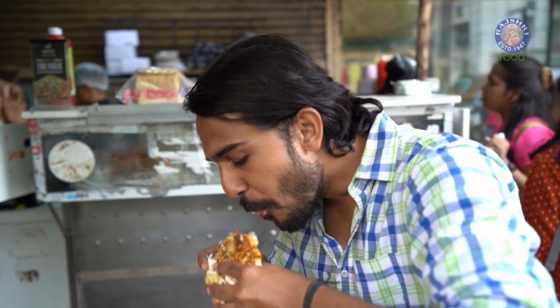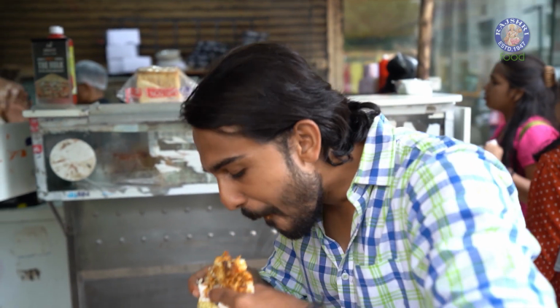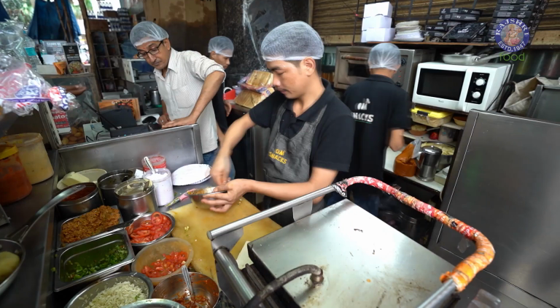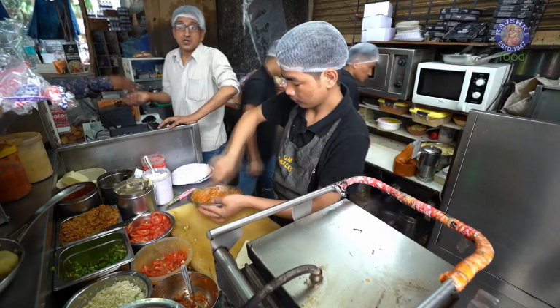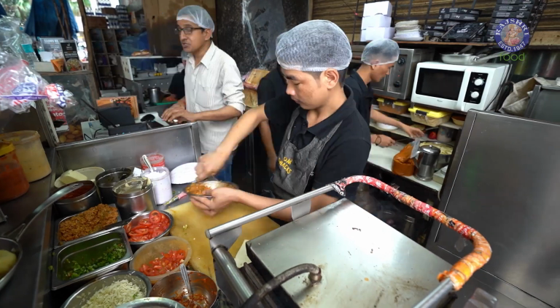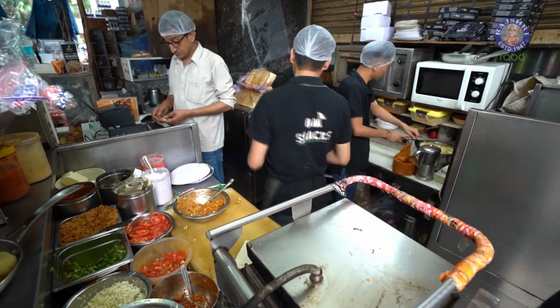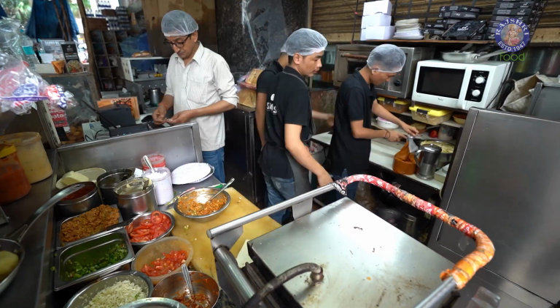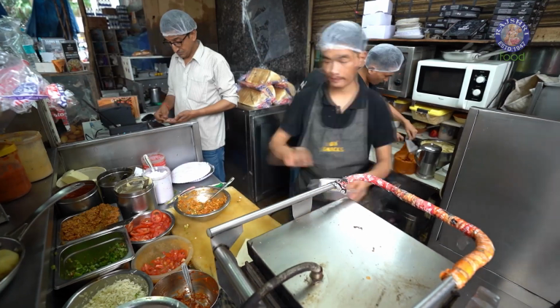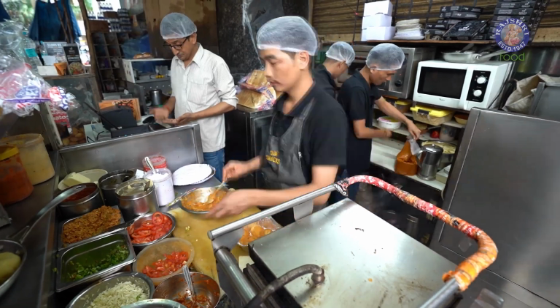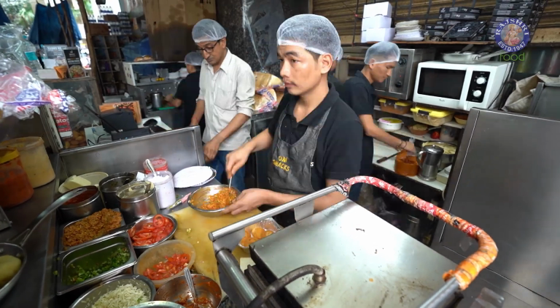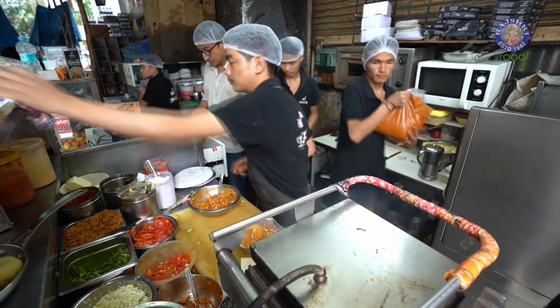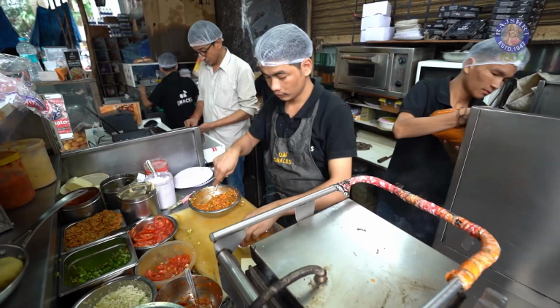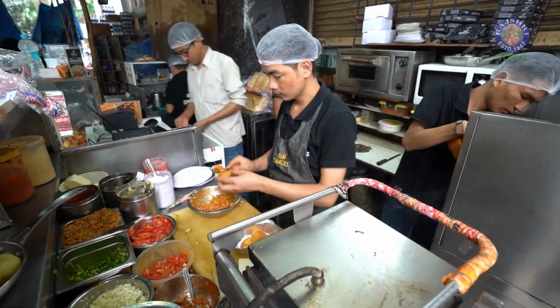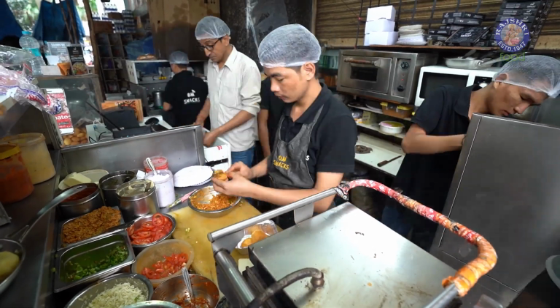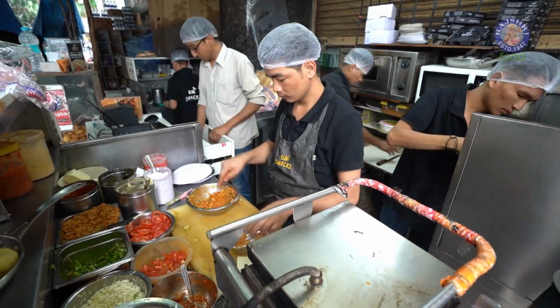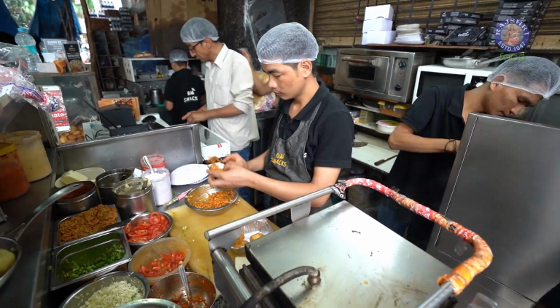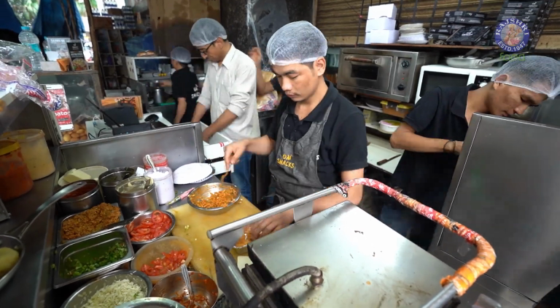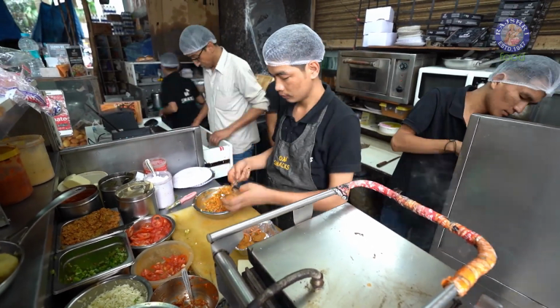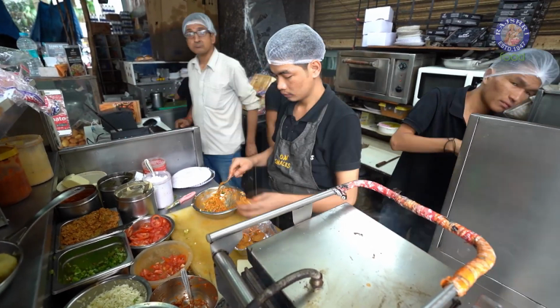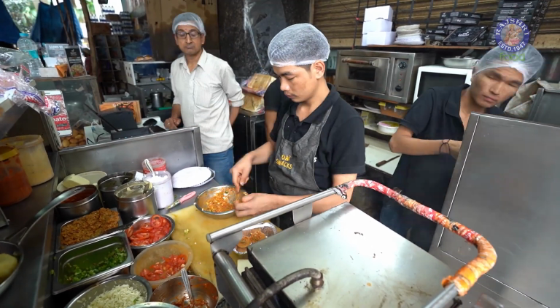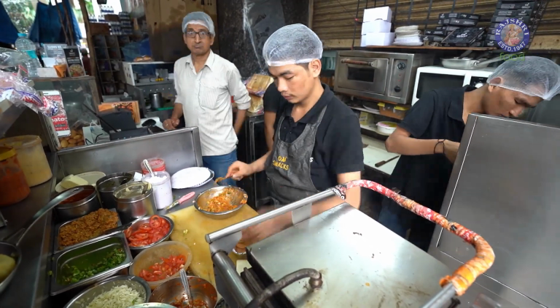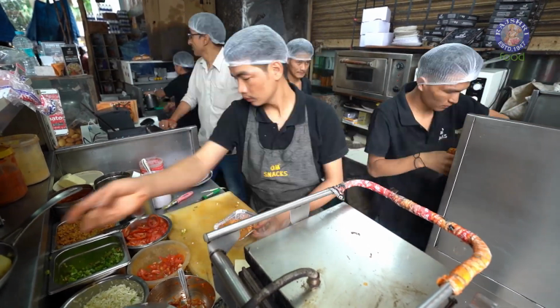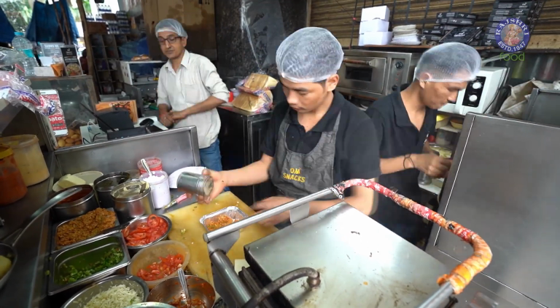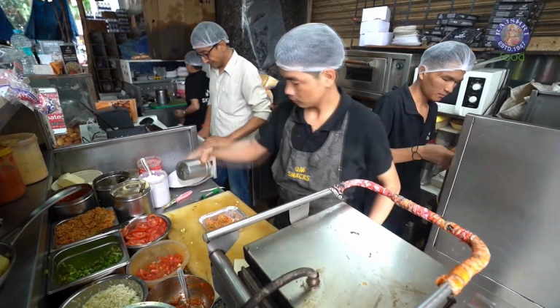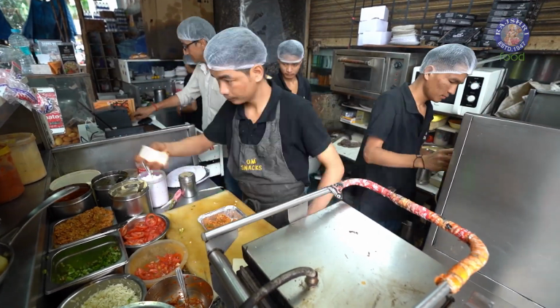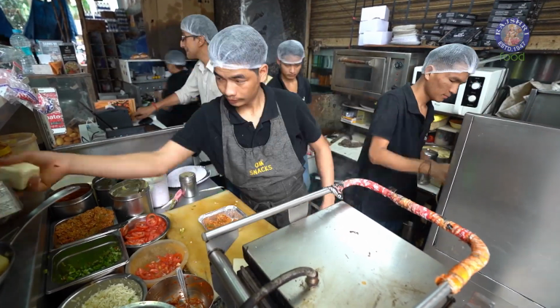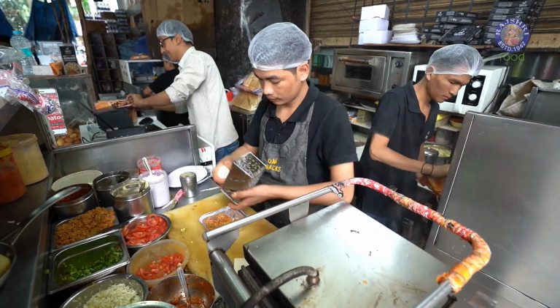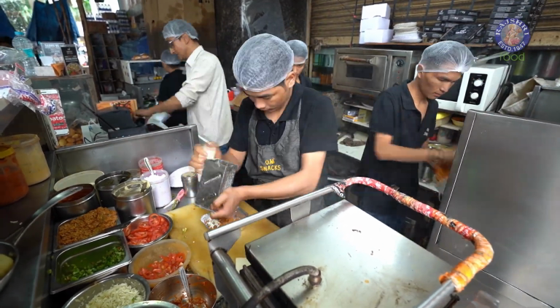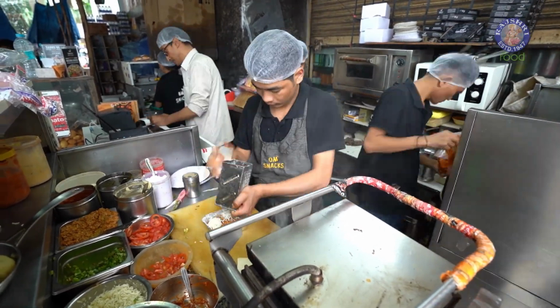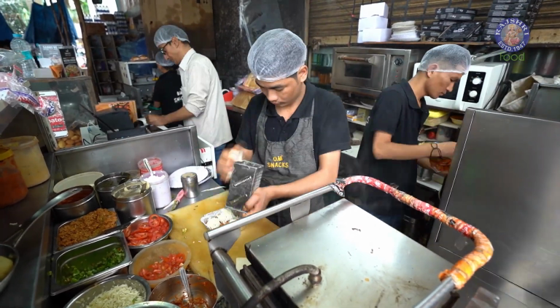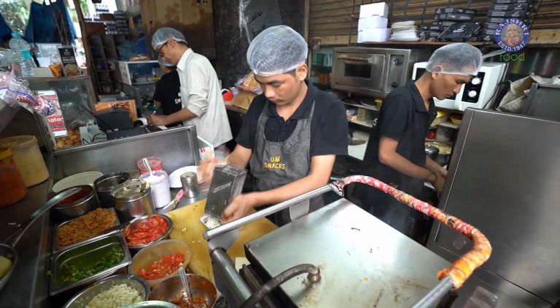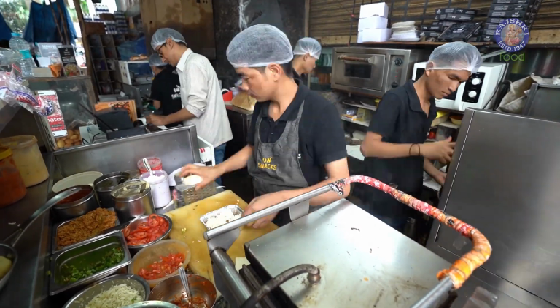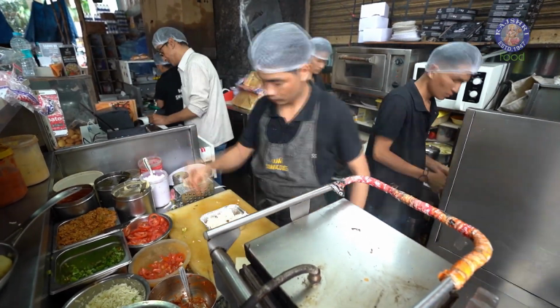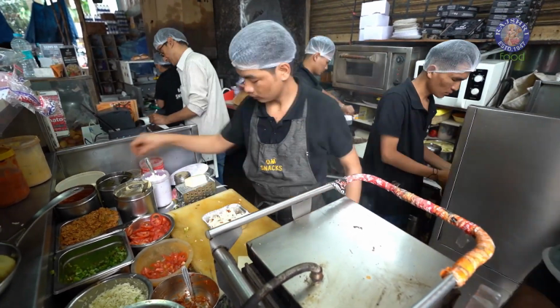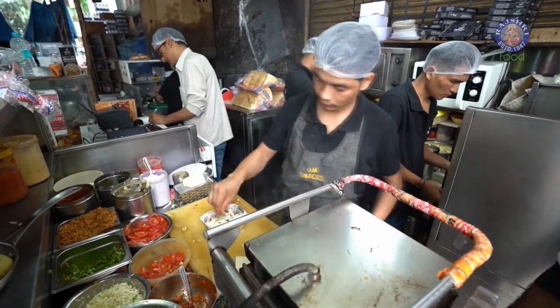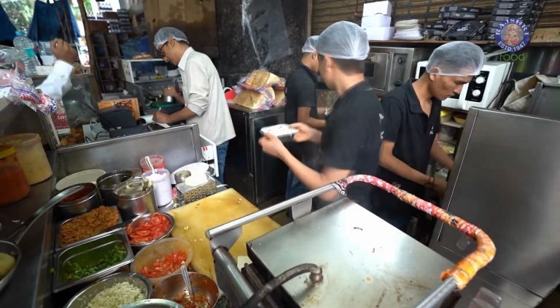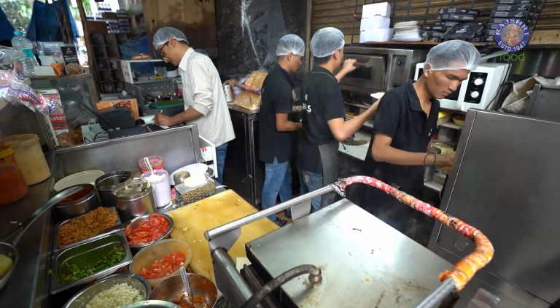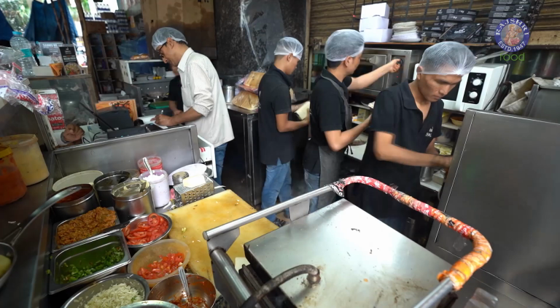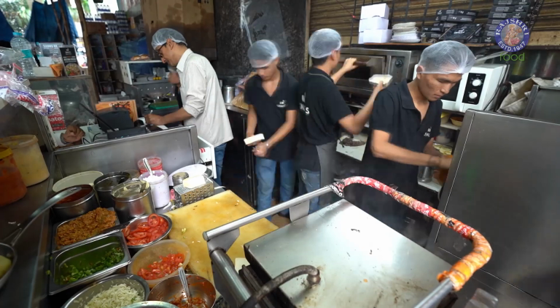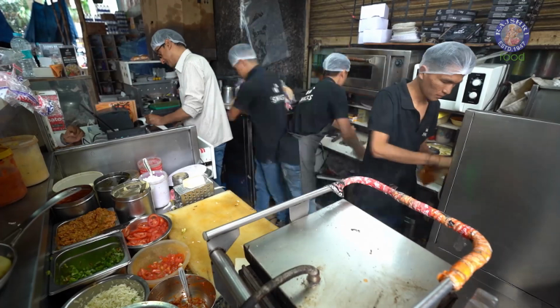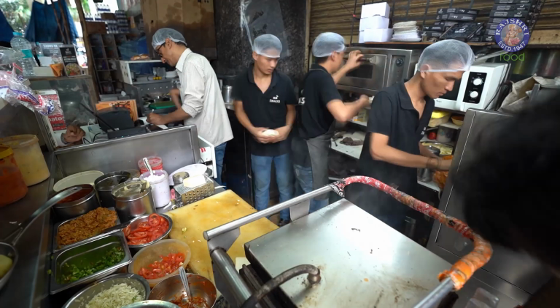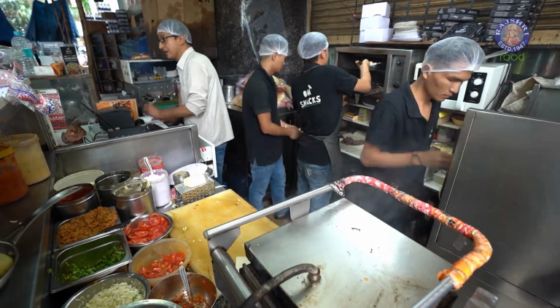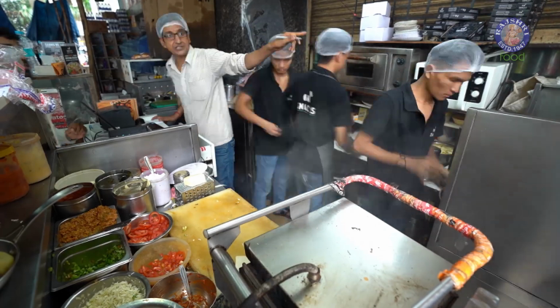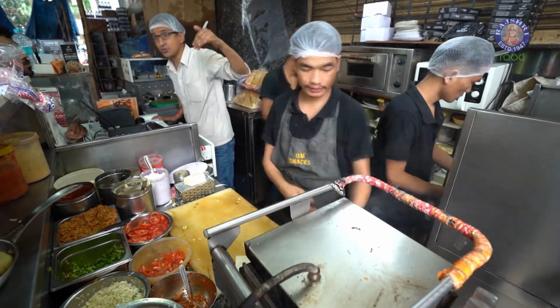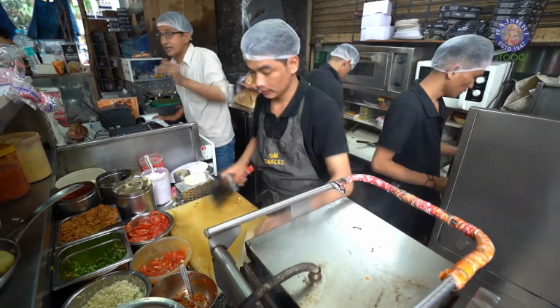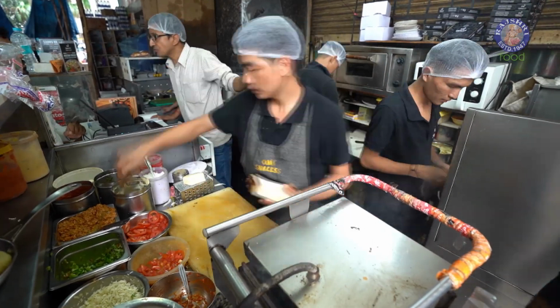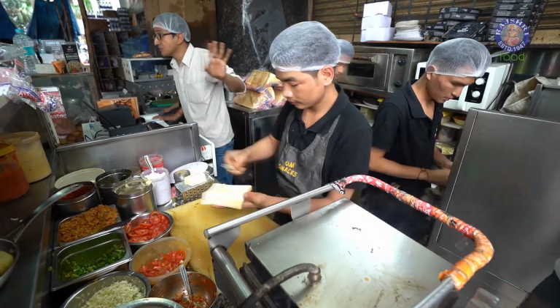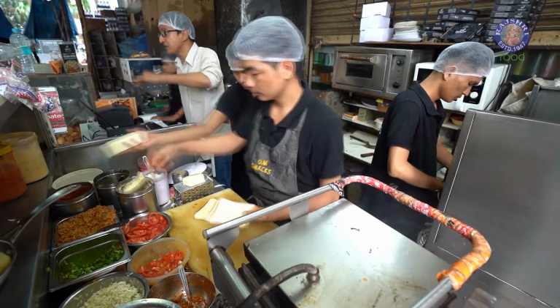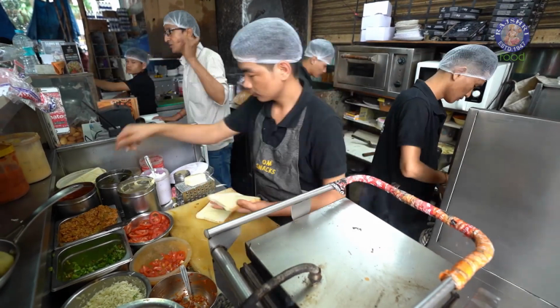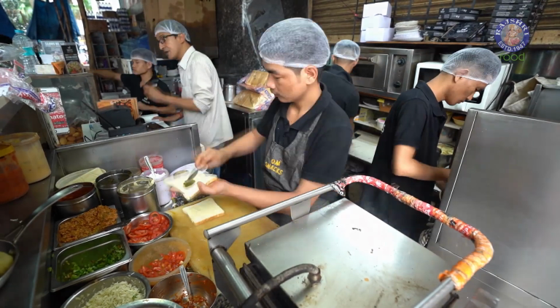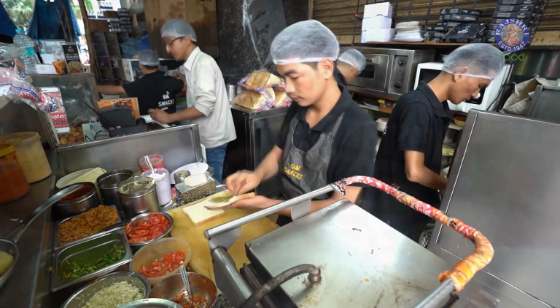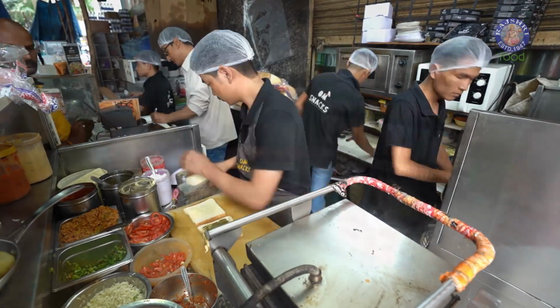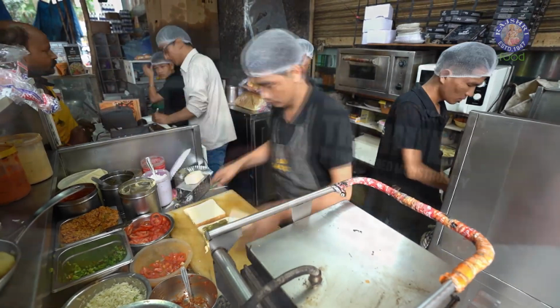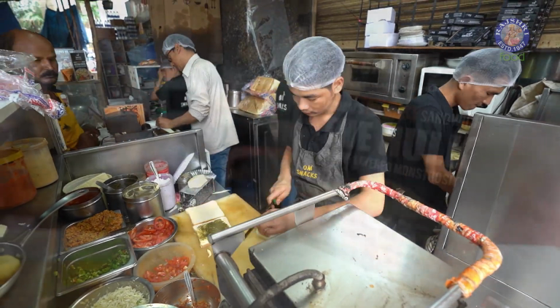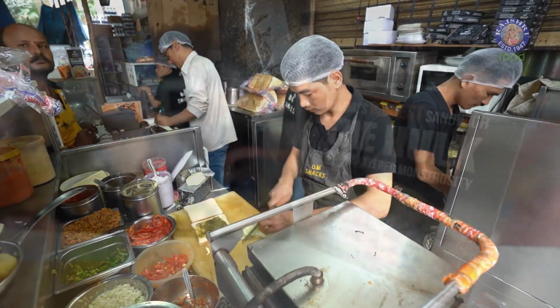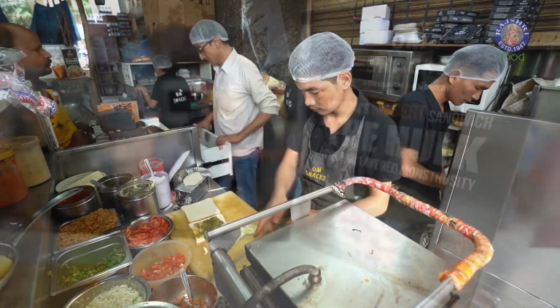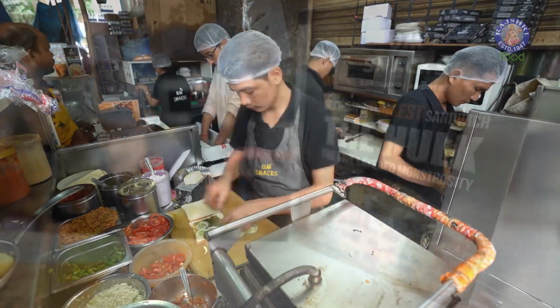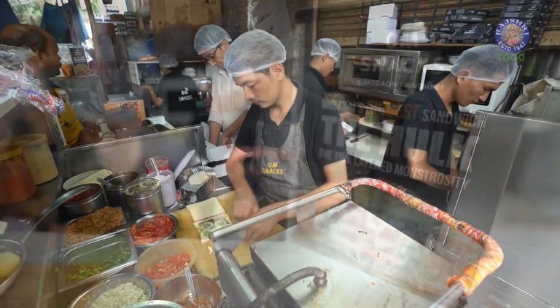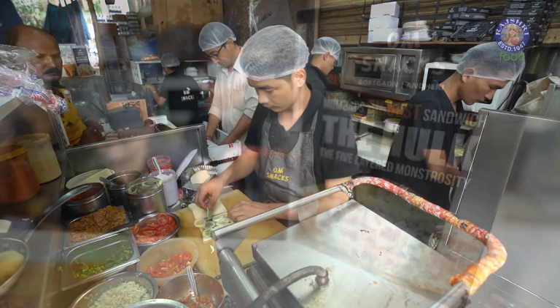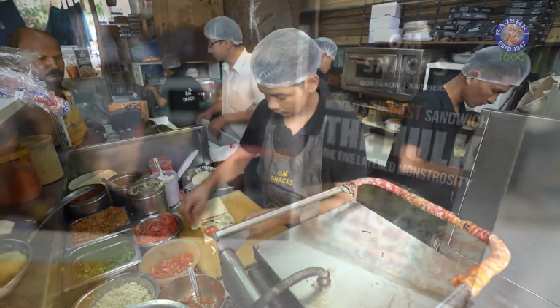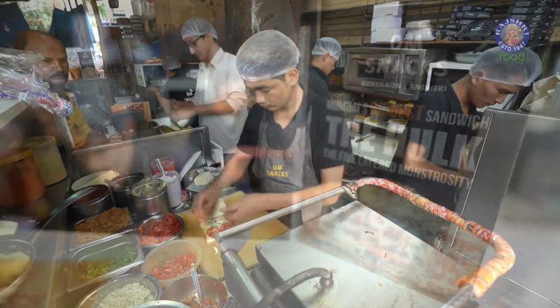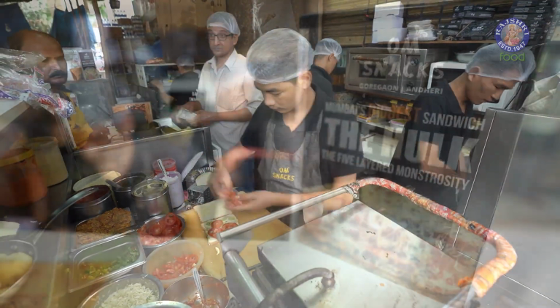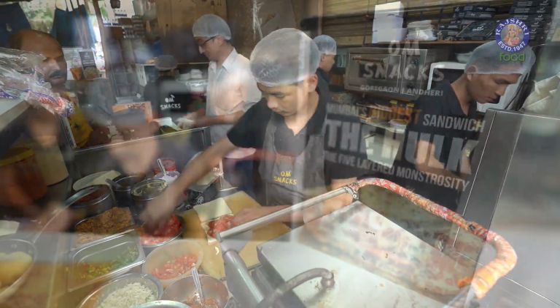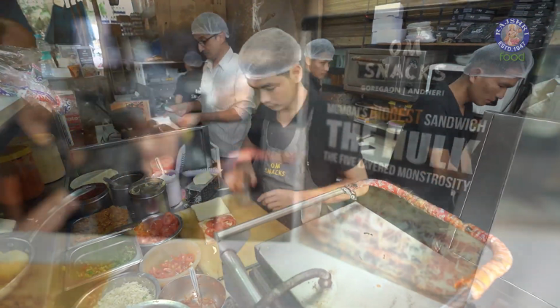So do visit with your friends and family to binge on this mighty hulk sandwich, and we will be back with another mega food in Mumbai.